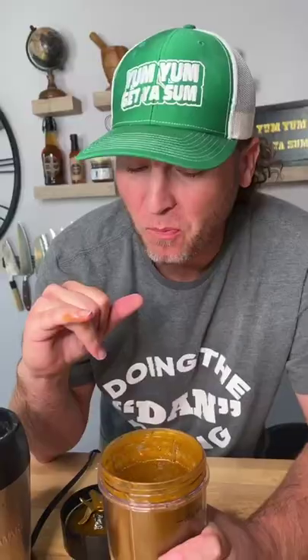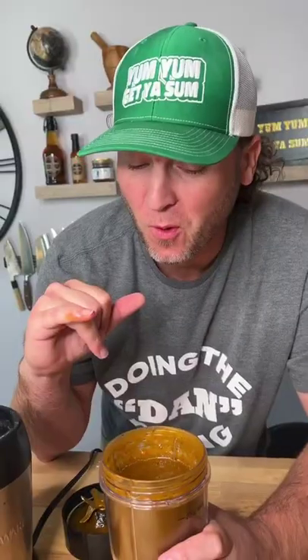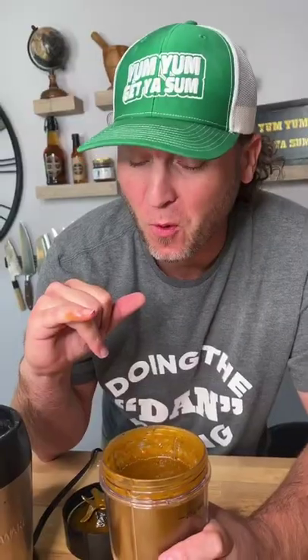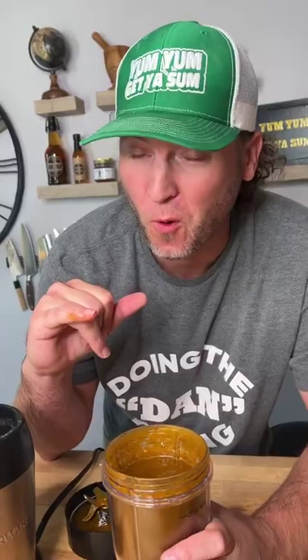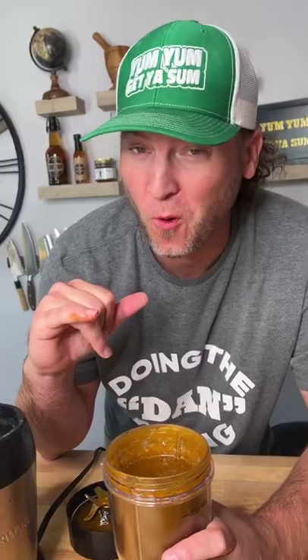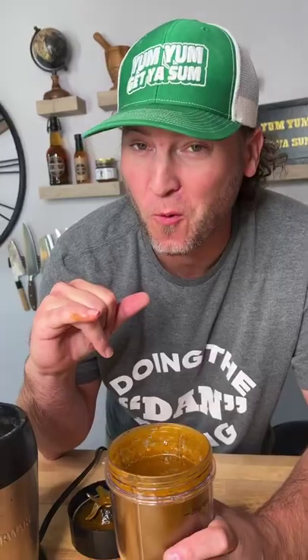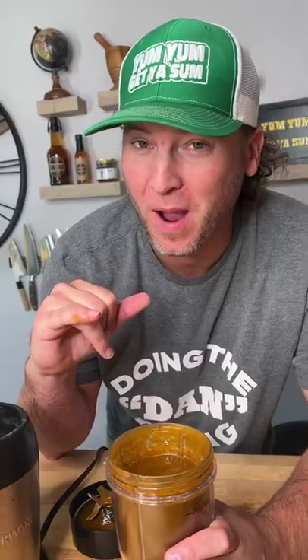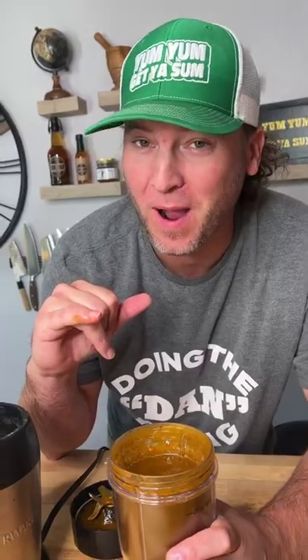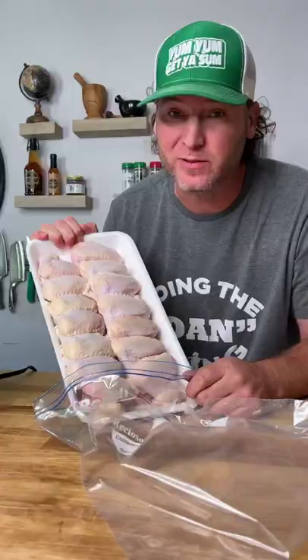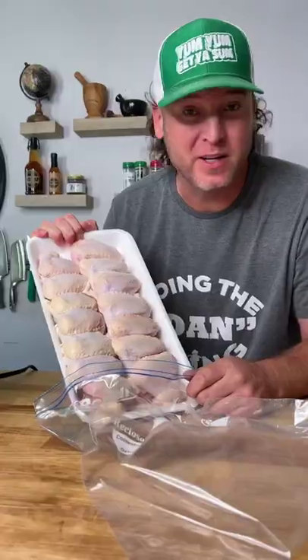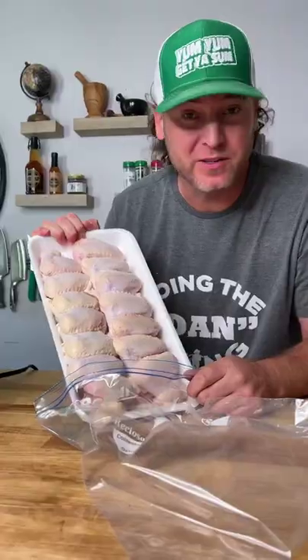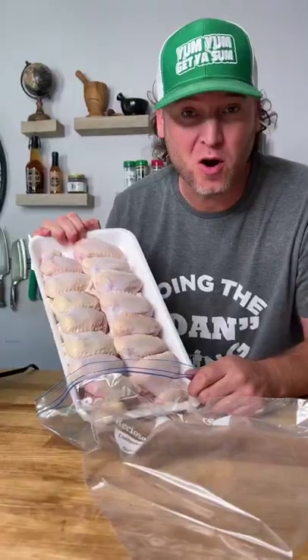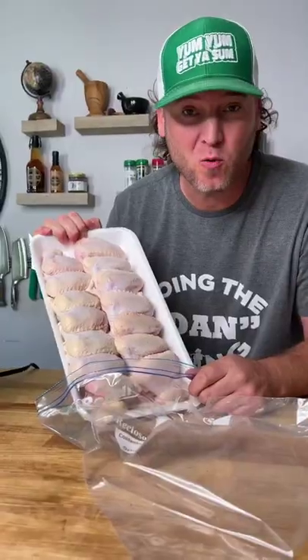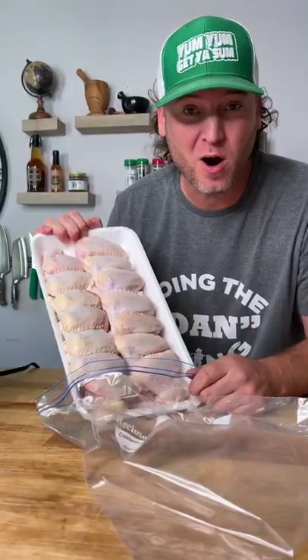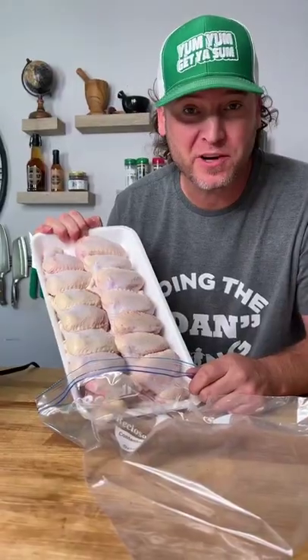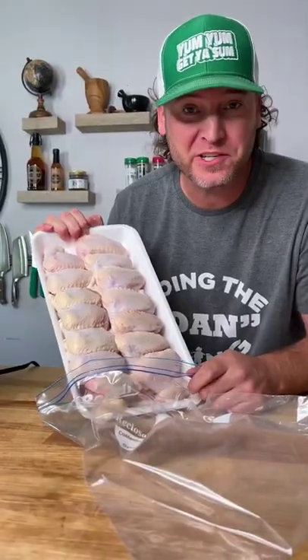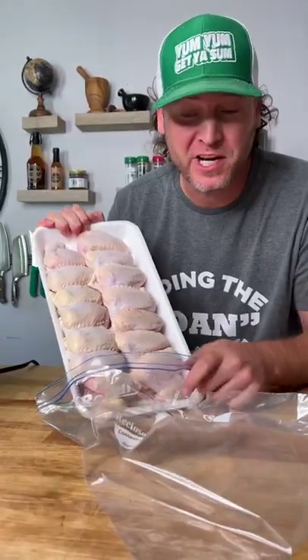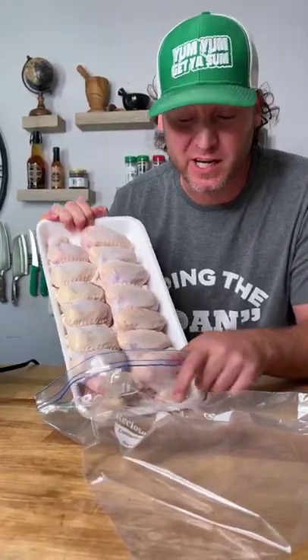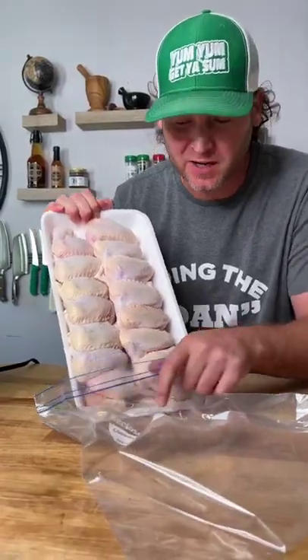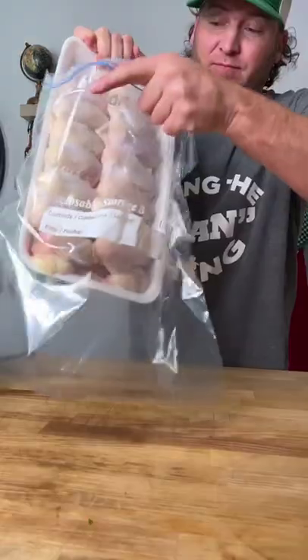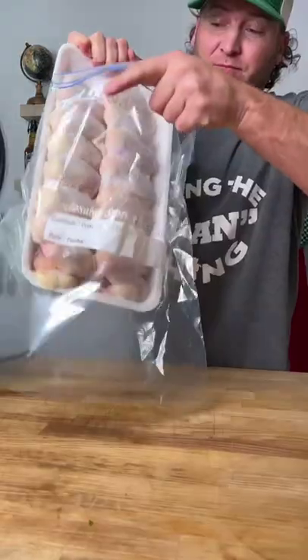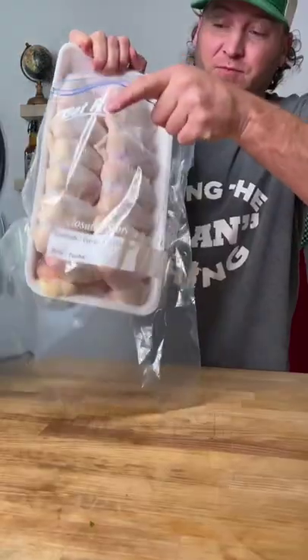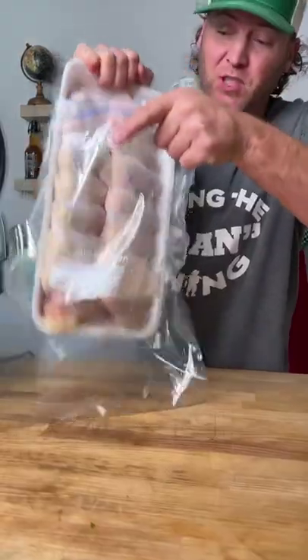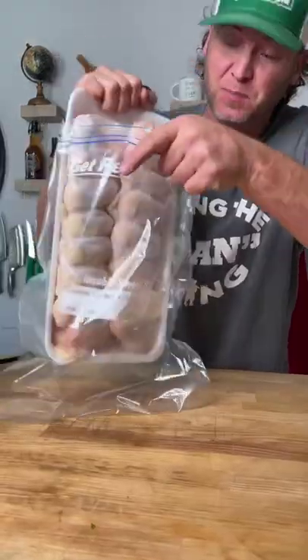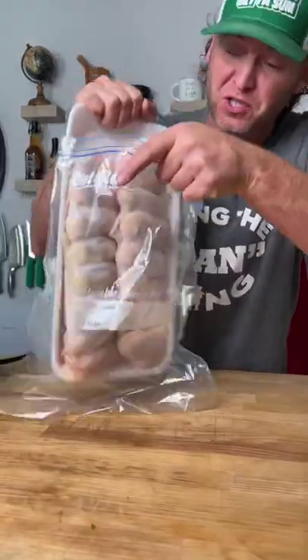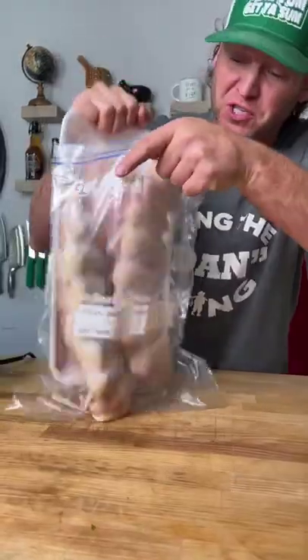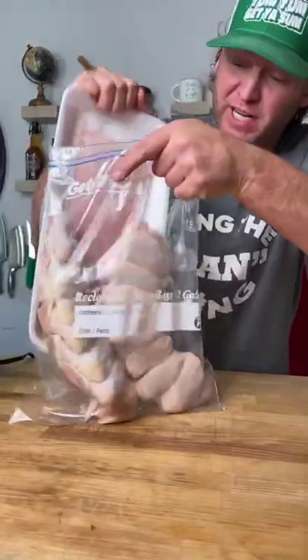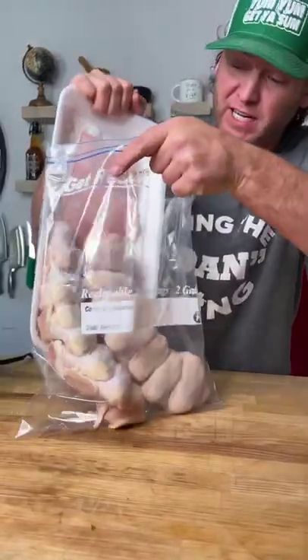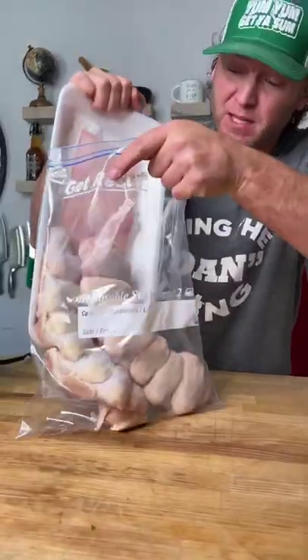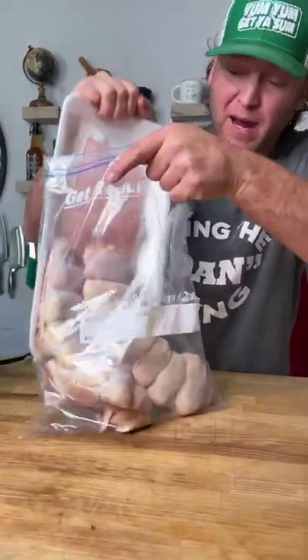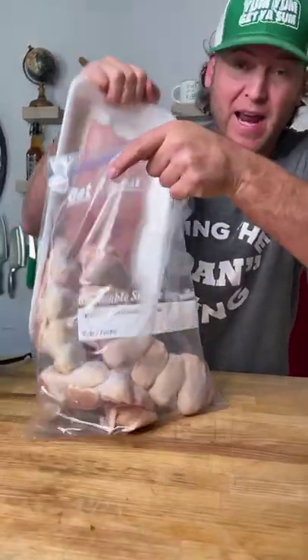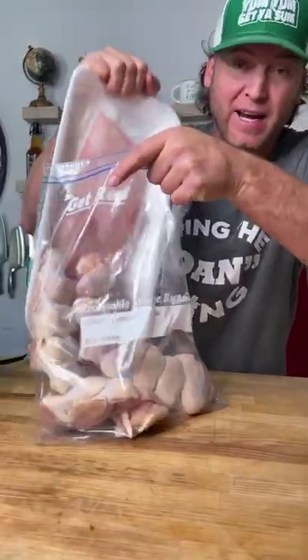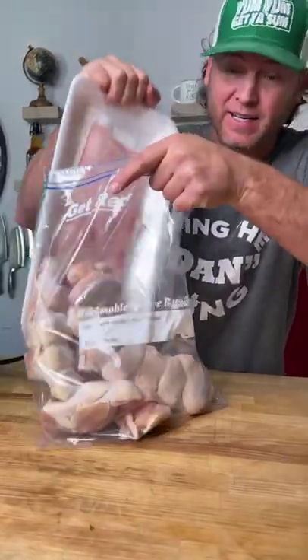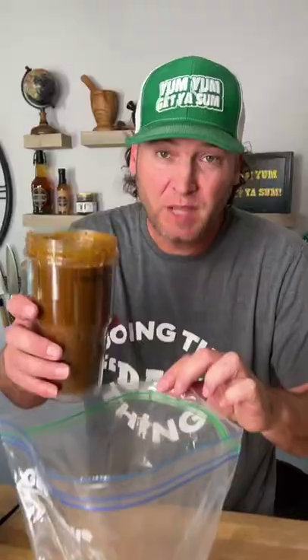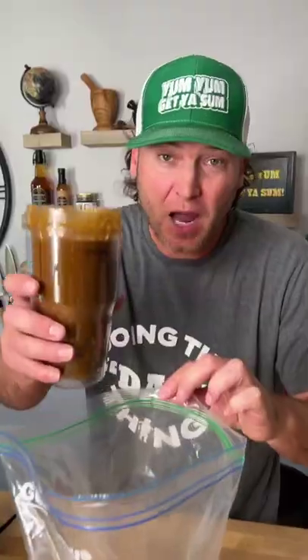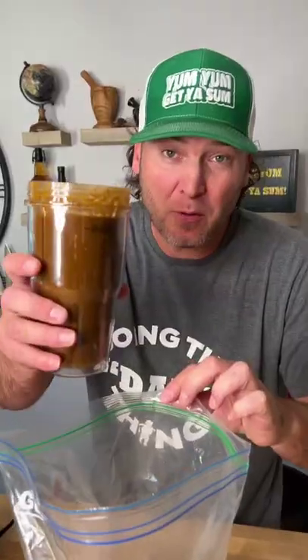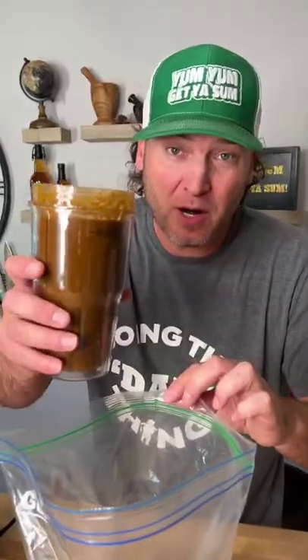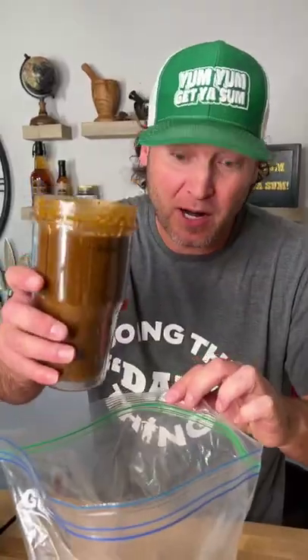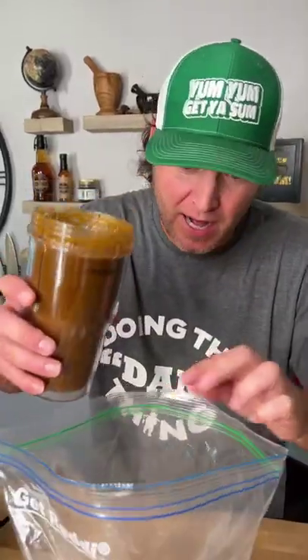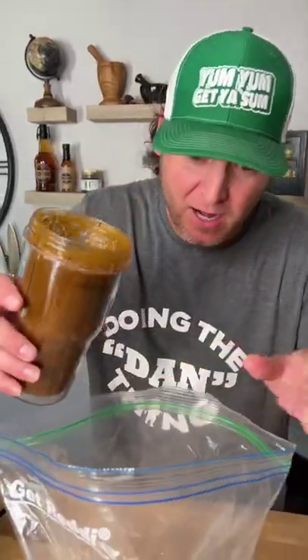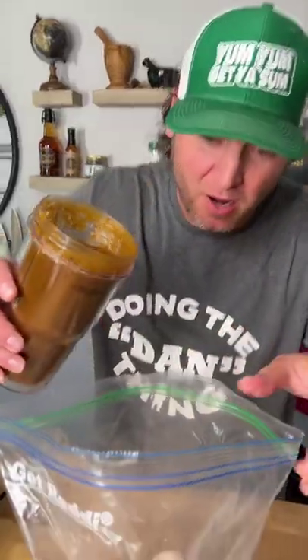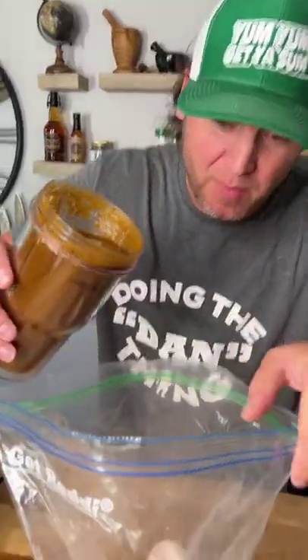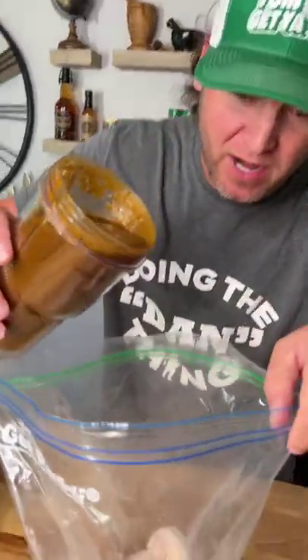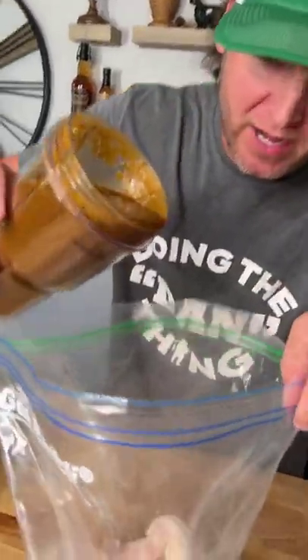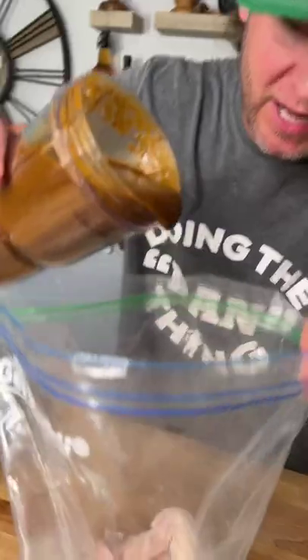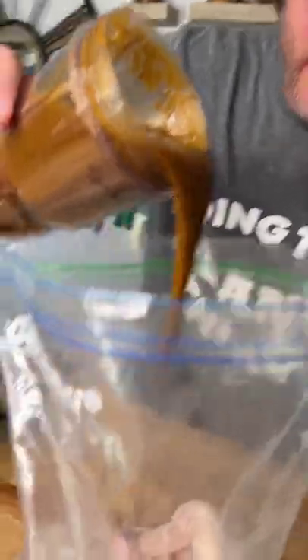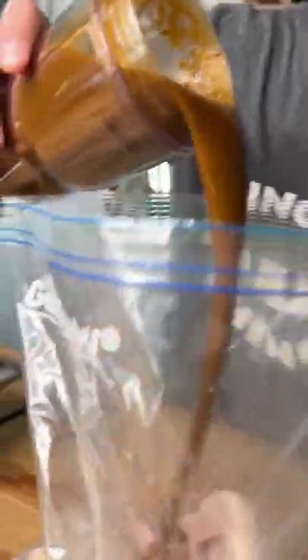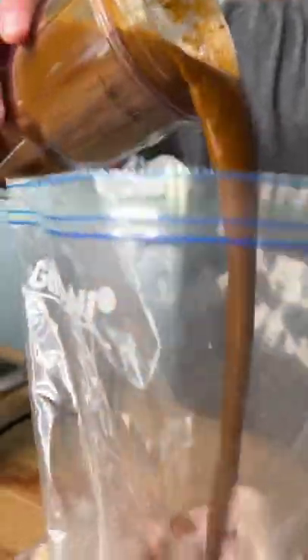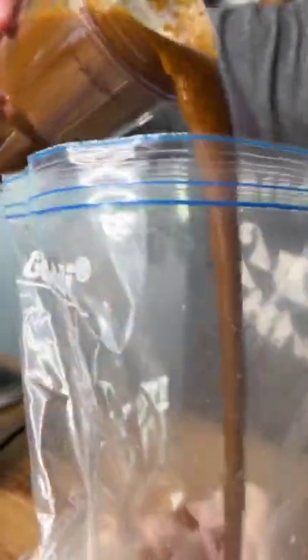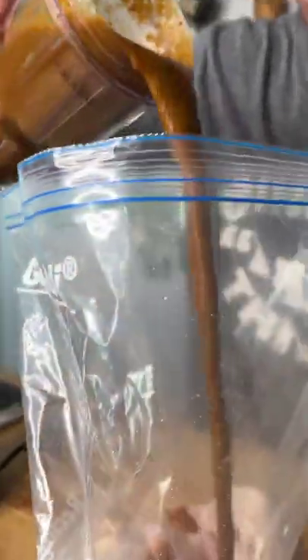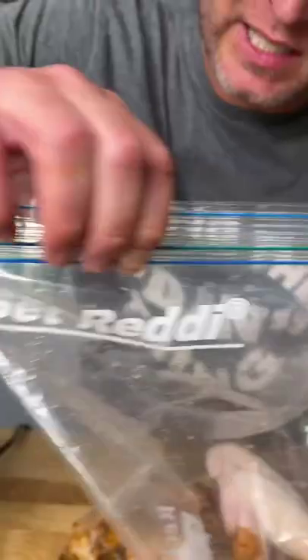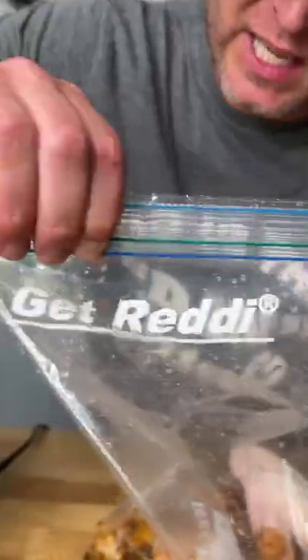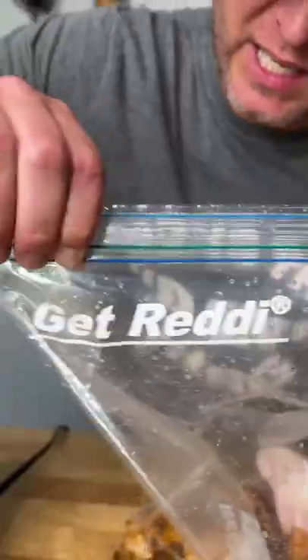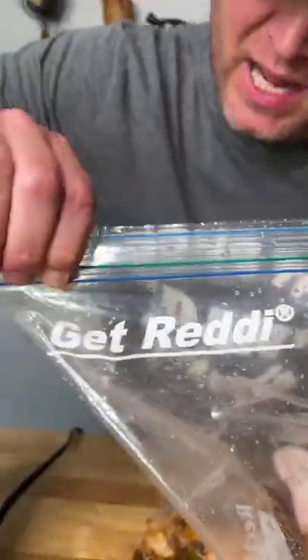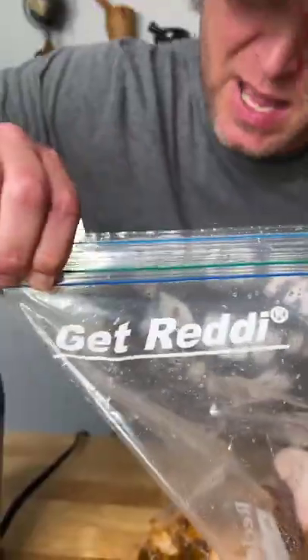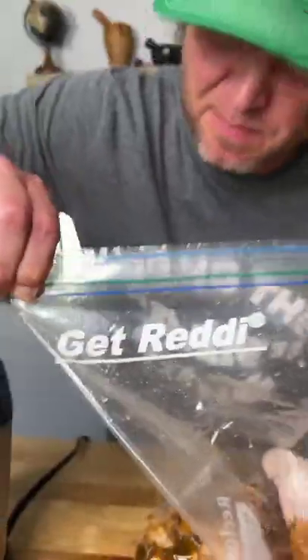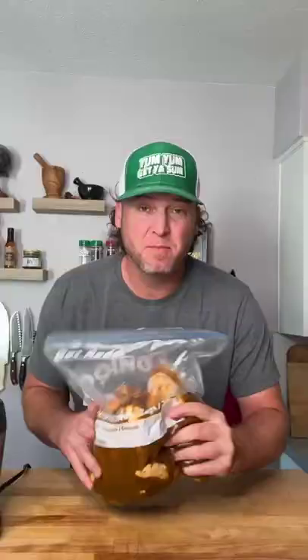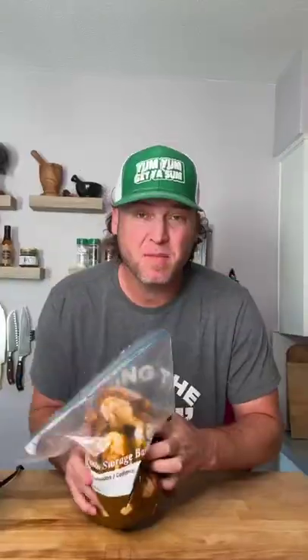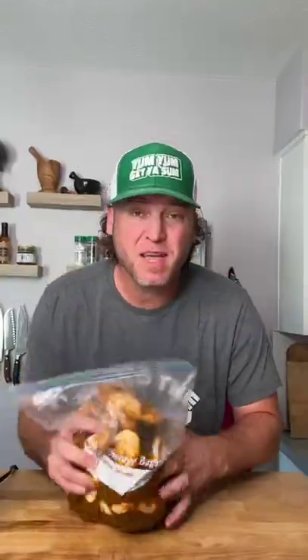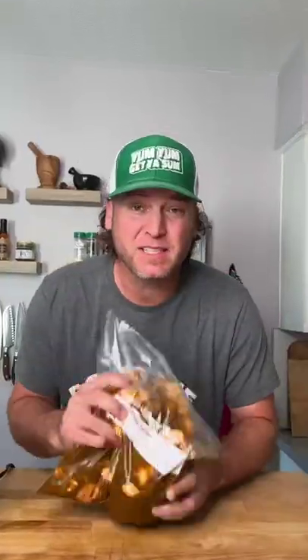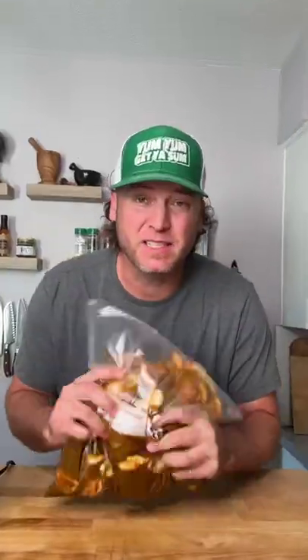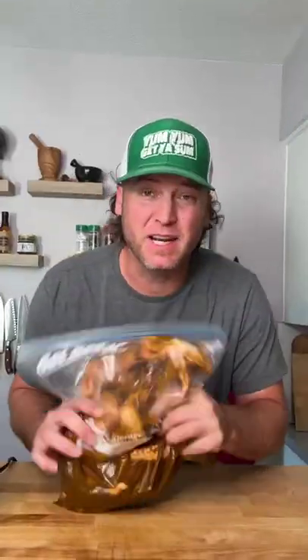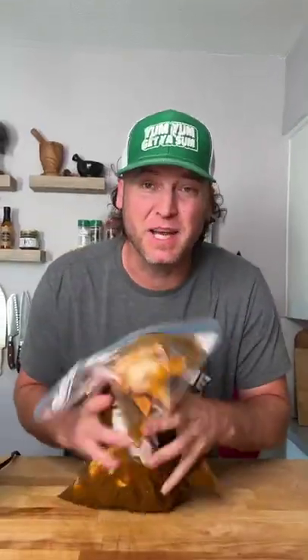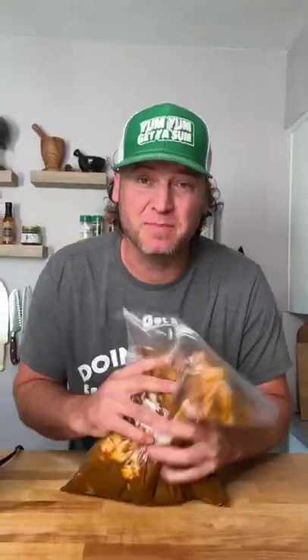Oh wow. Don't wash your chicken — just put the chicken in the bag. Now we're gonna add our marinade. Seal it up, mix it up.